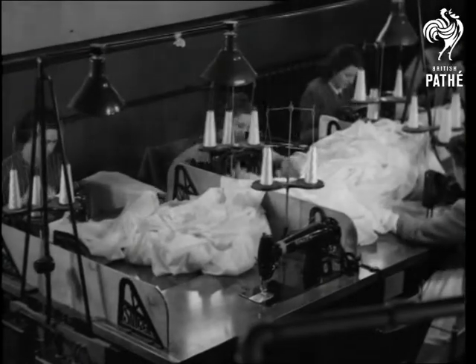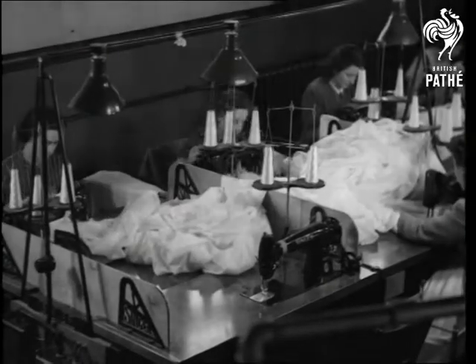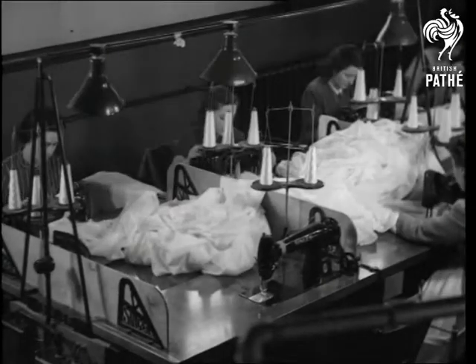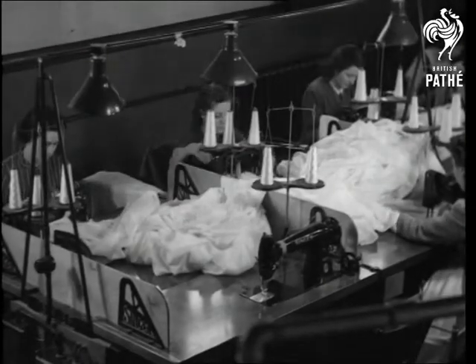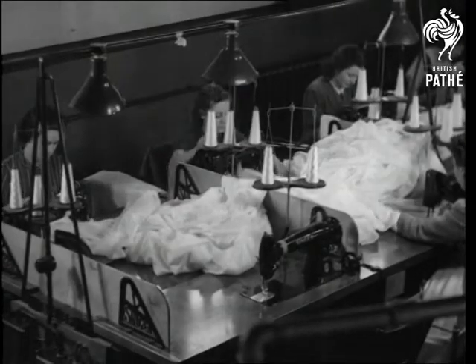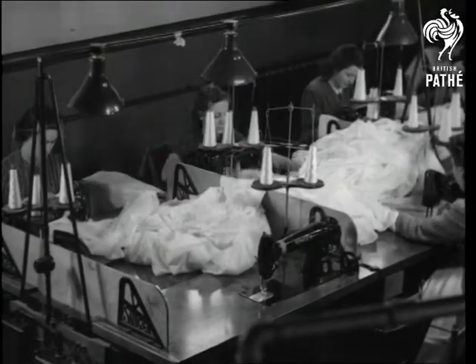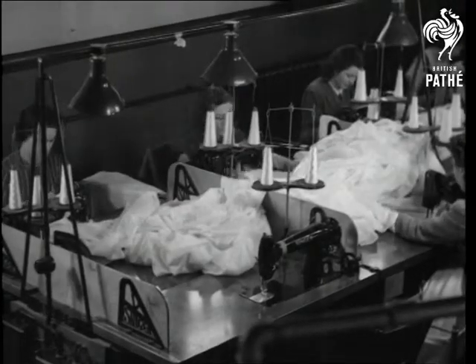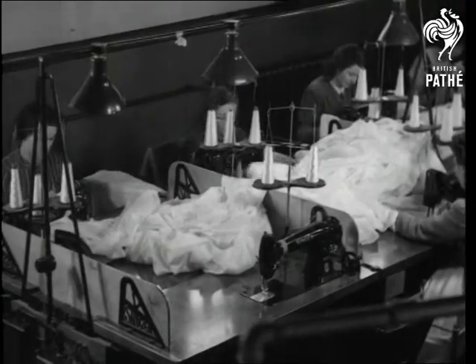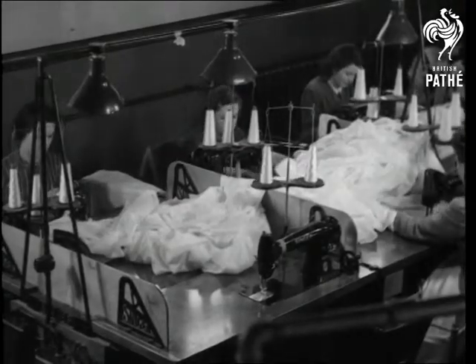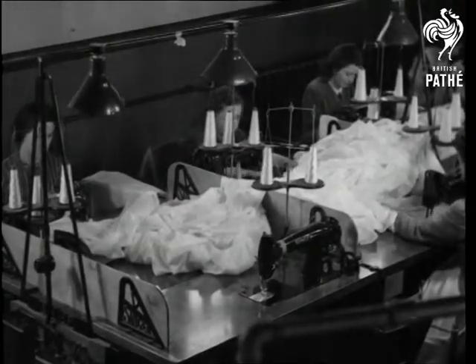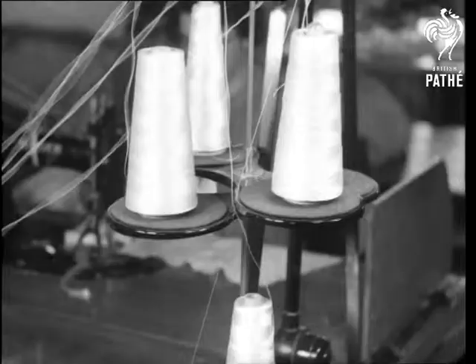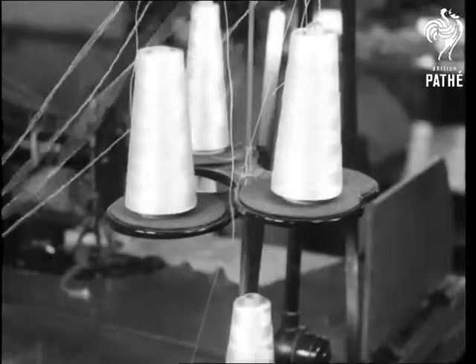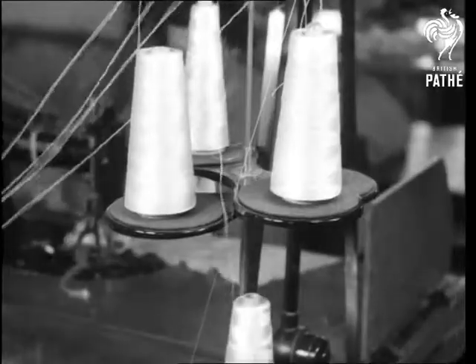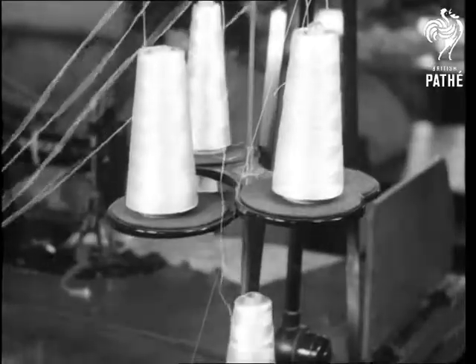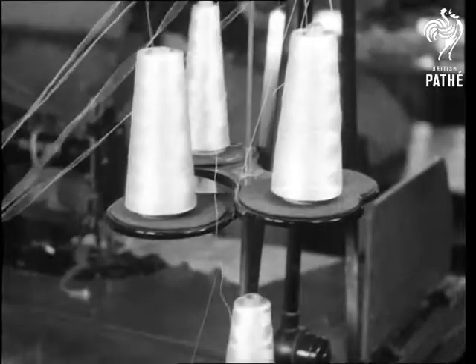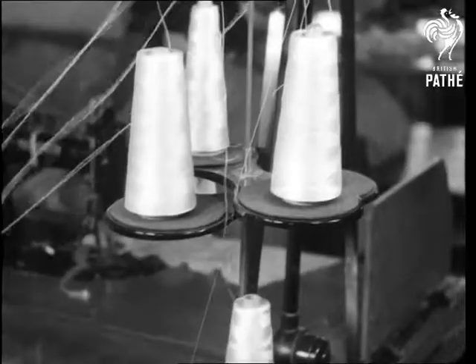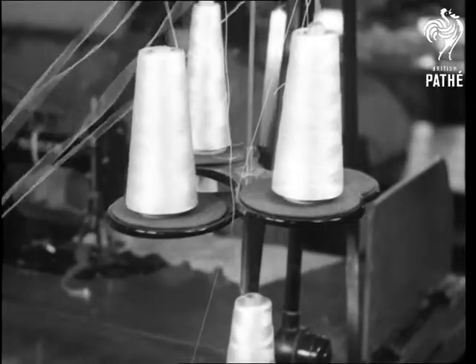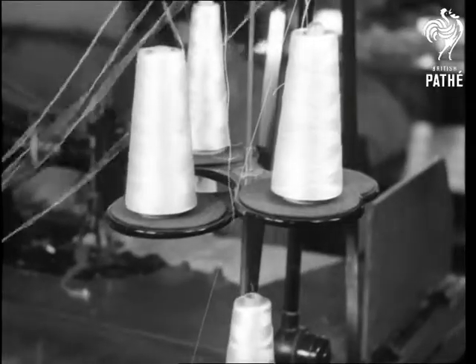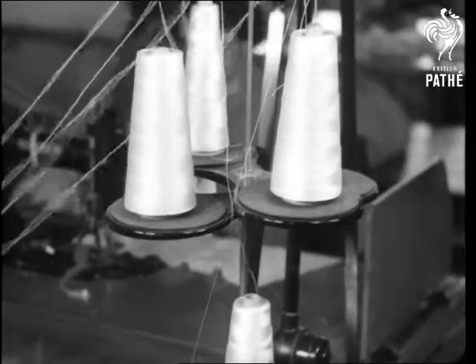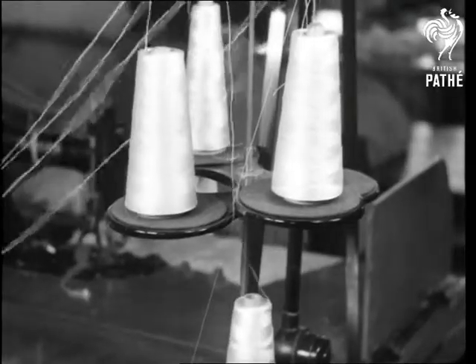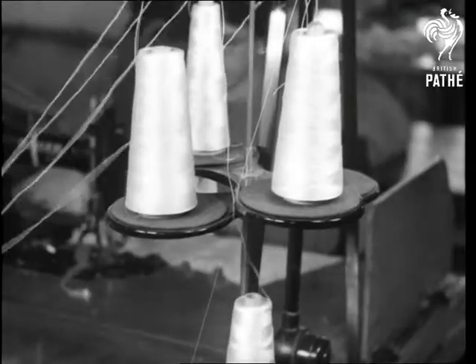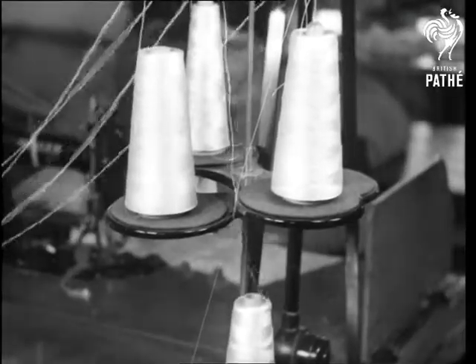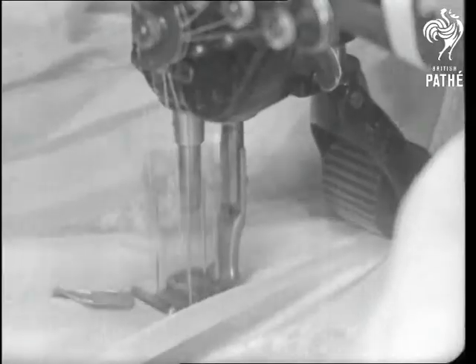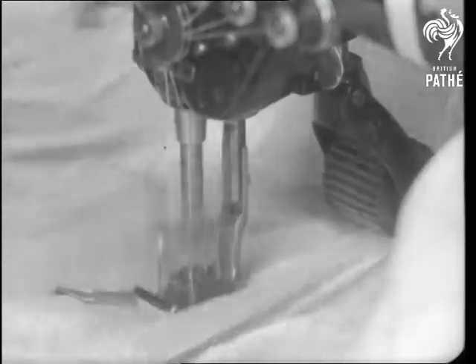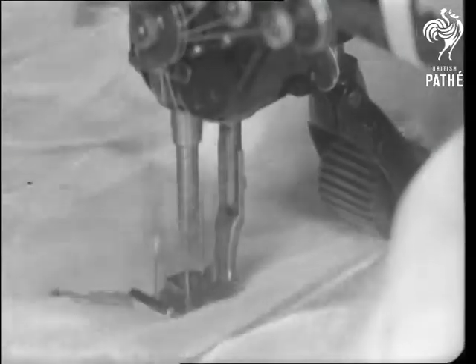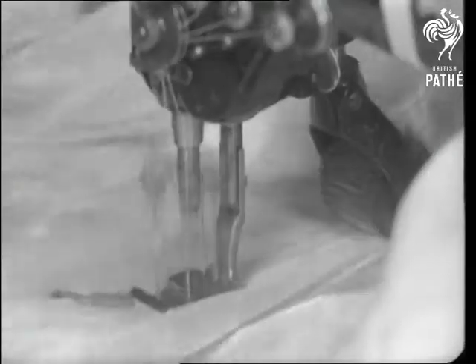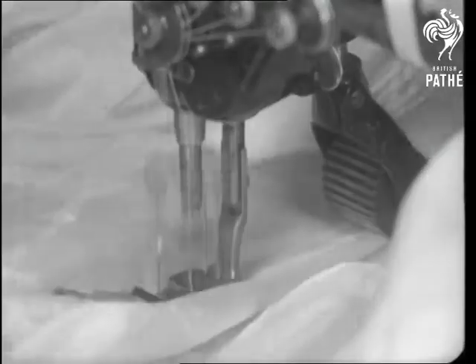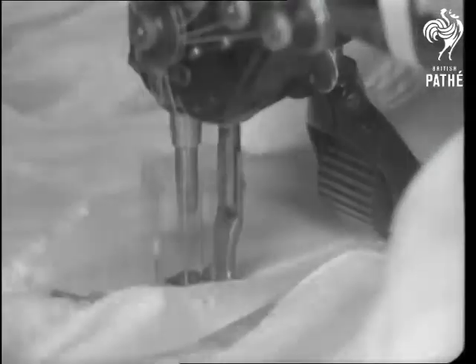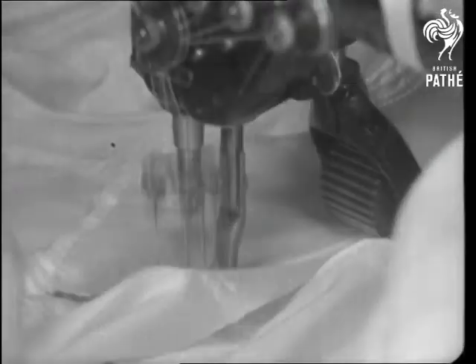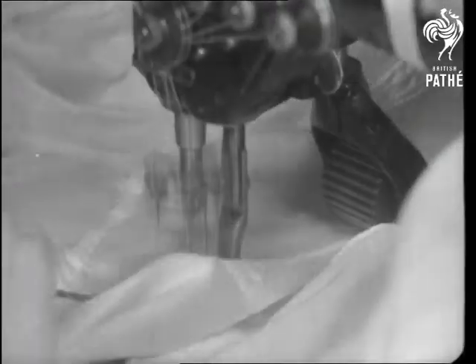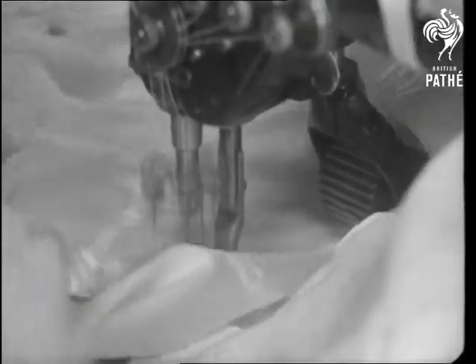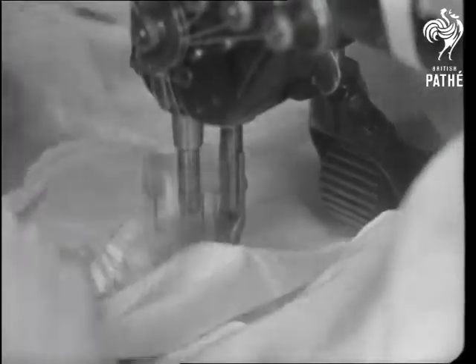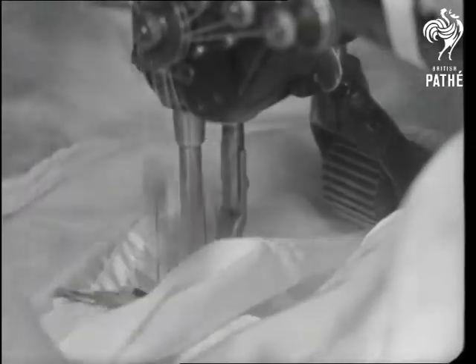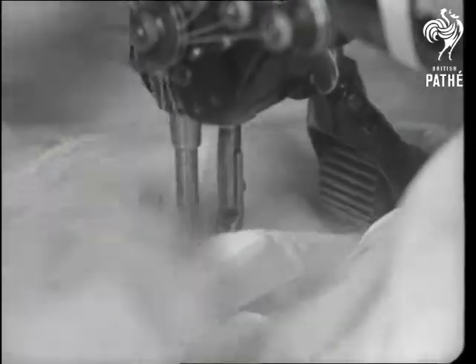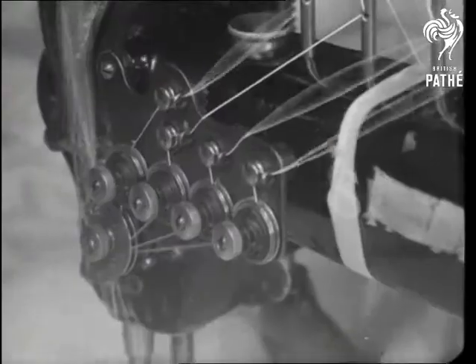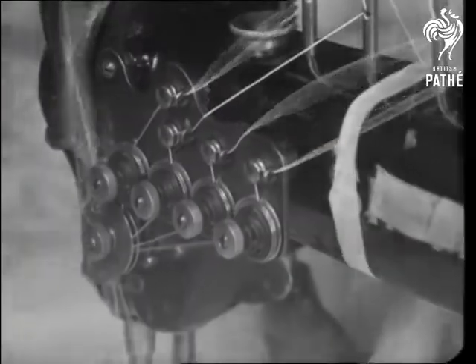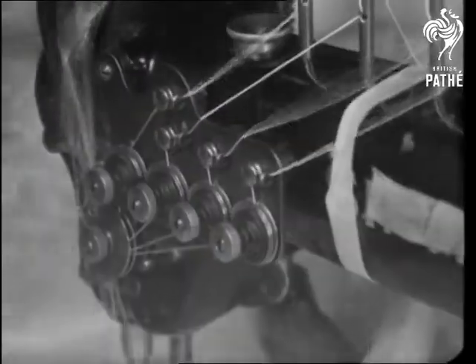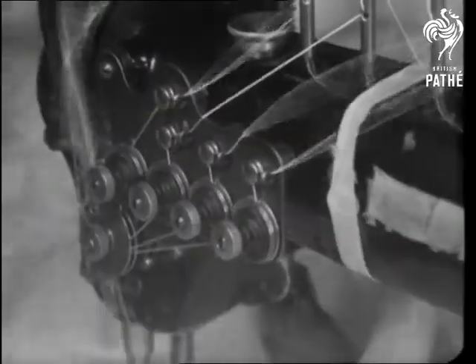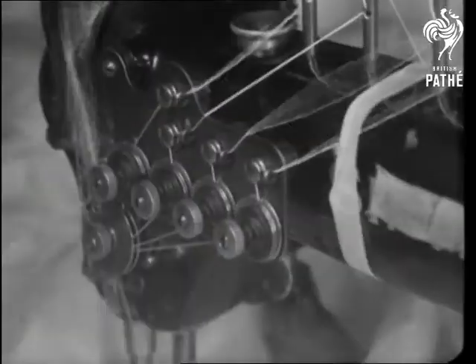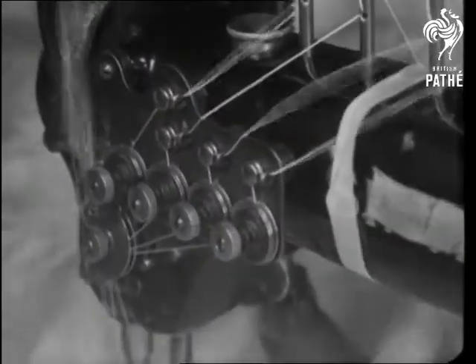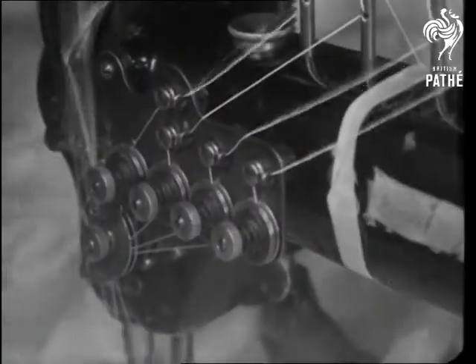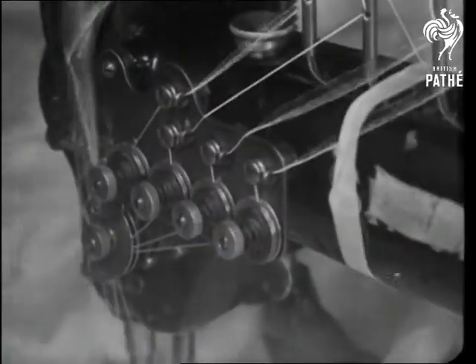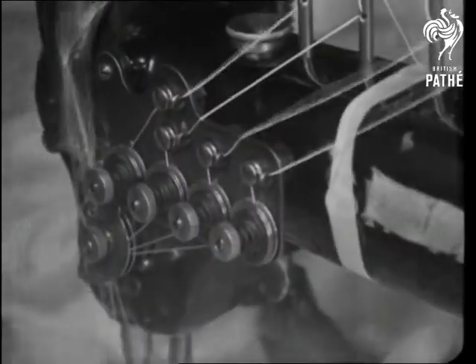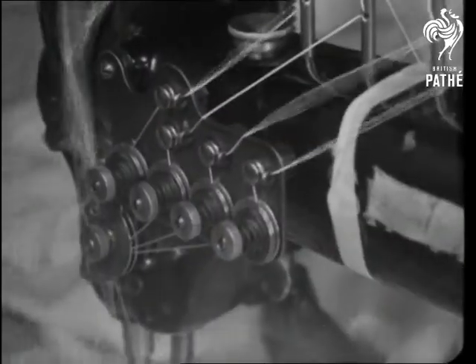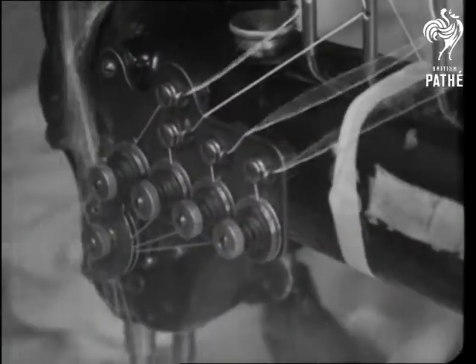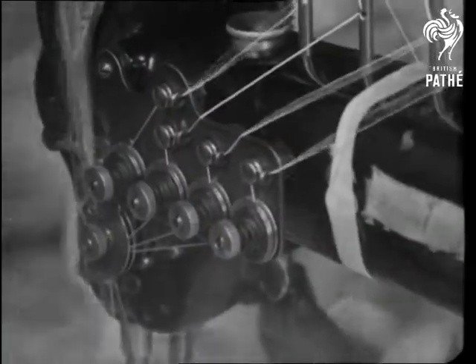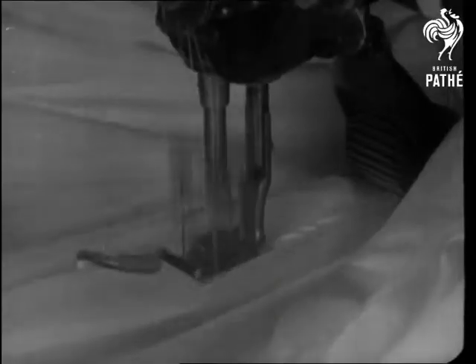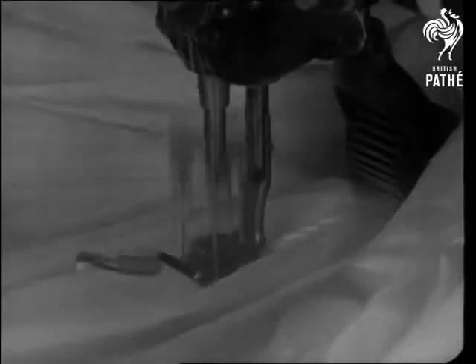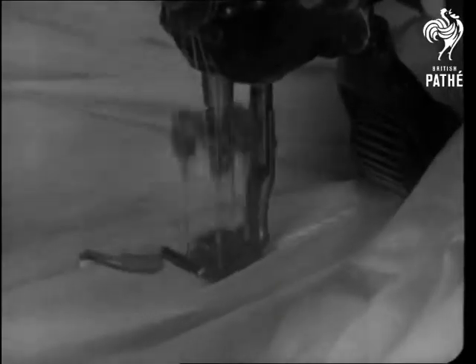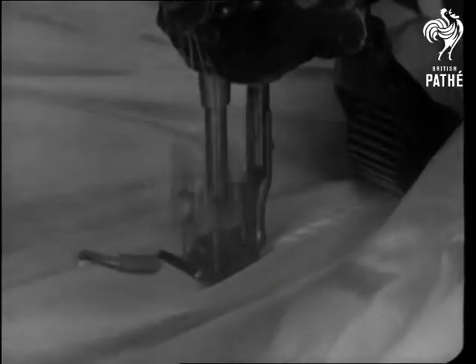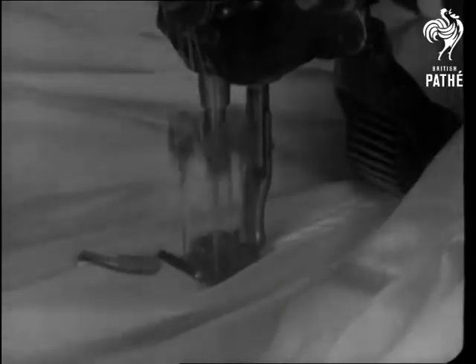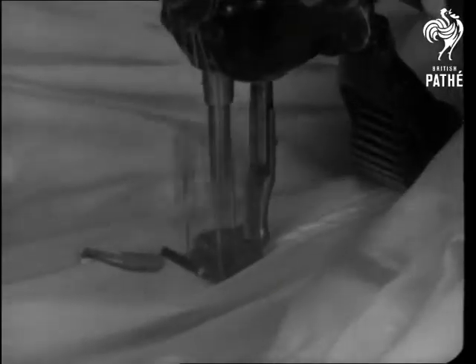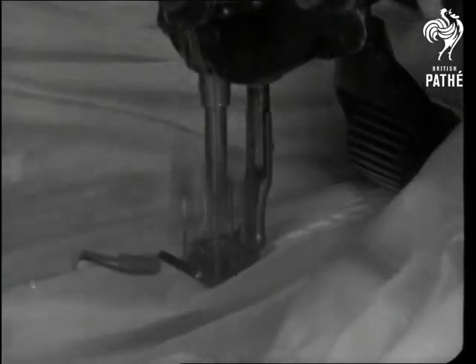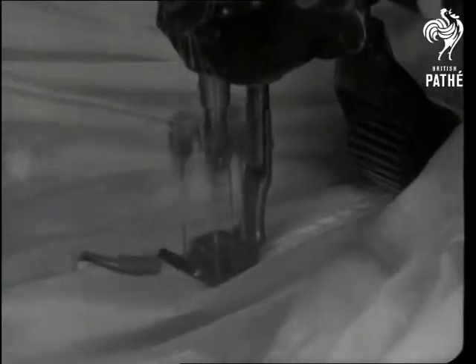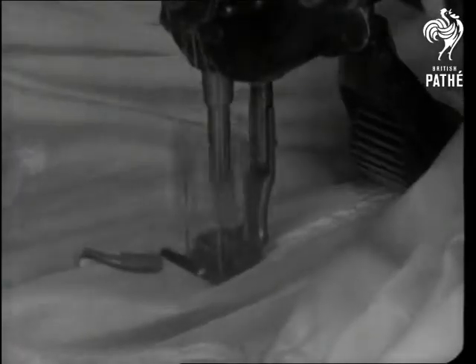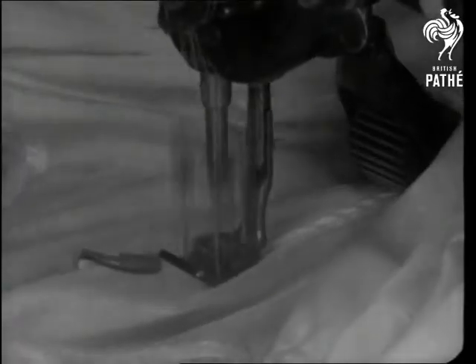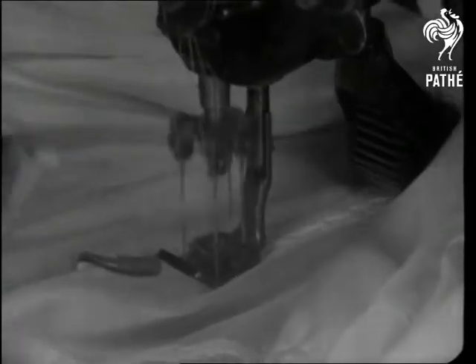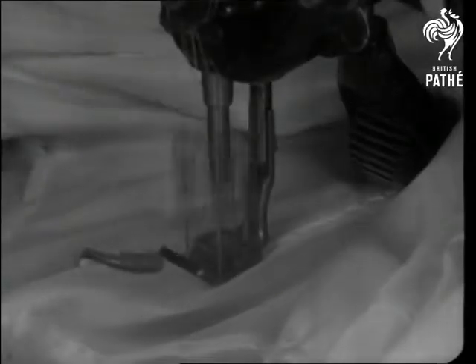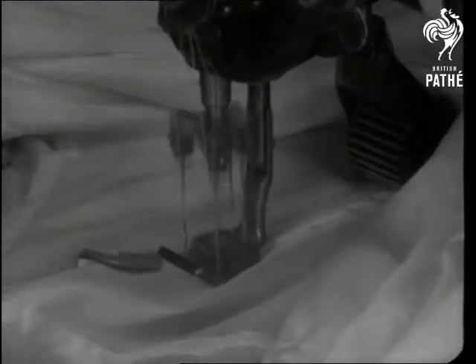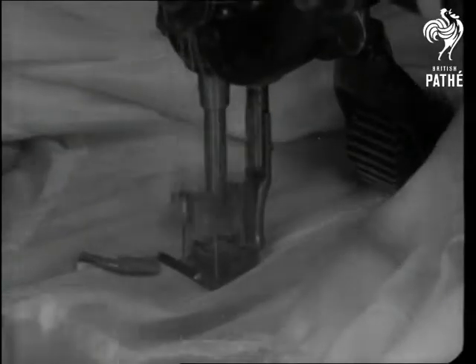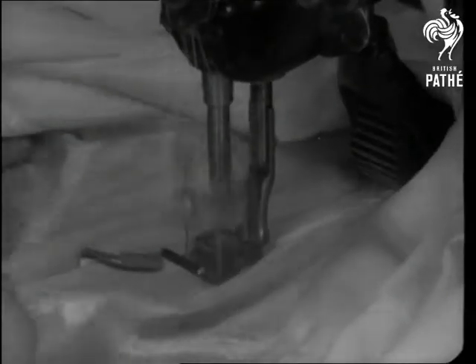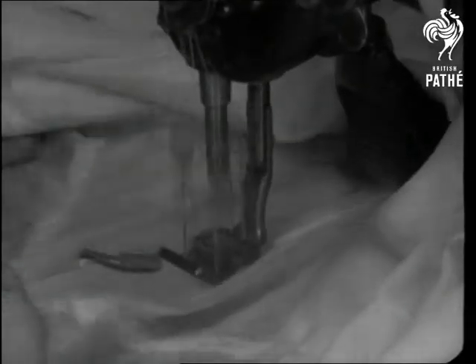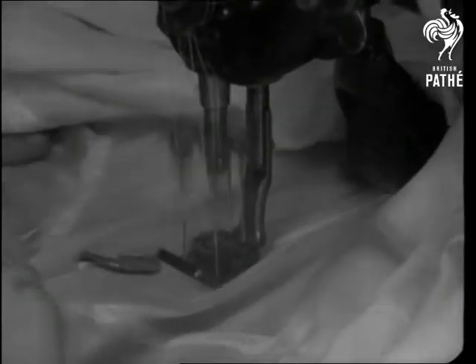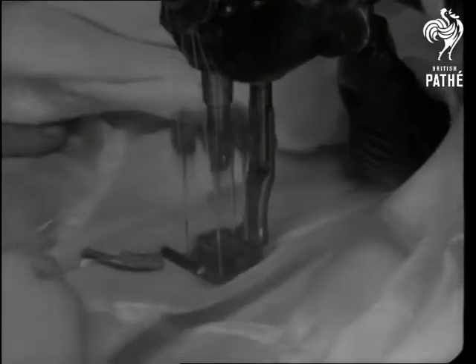The silken panels of the parachute are sewn together with an ingenious four-stitch machine, and the seams are reinforced with binding.